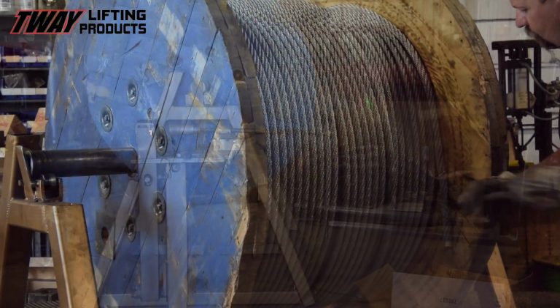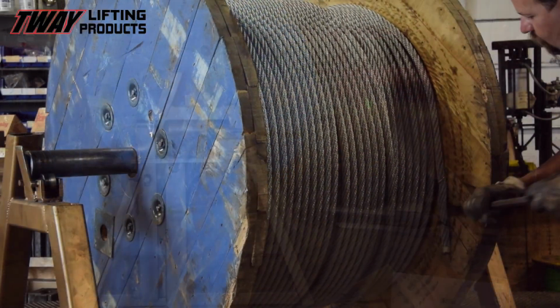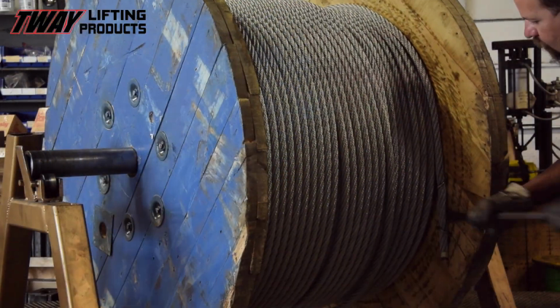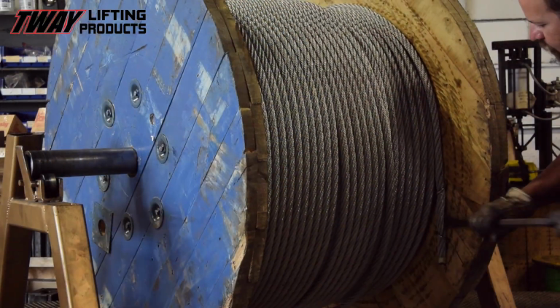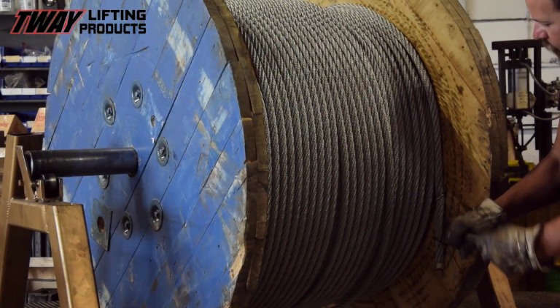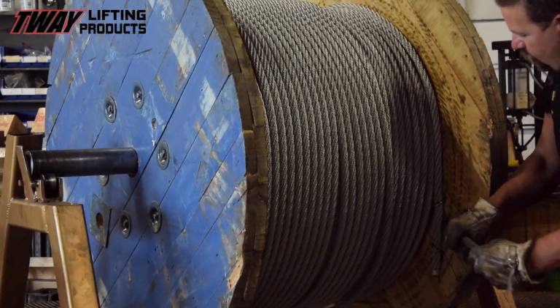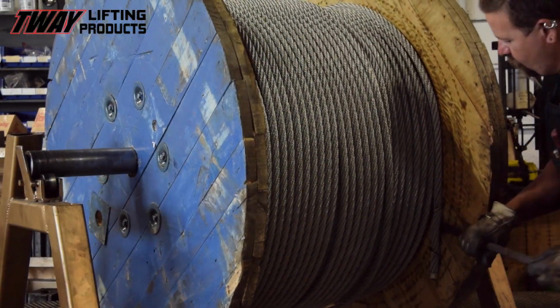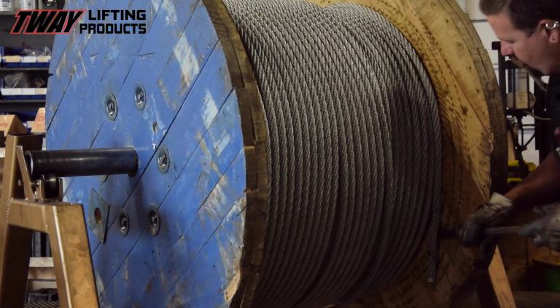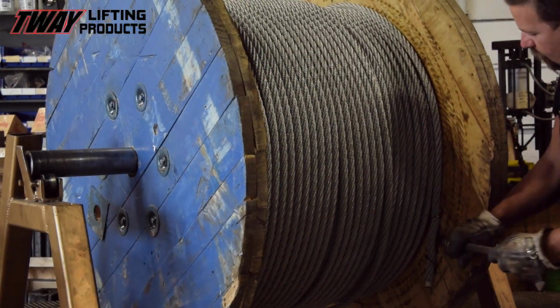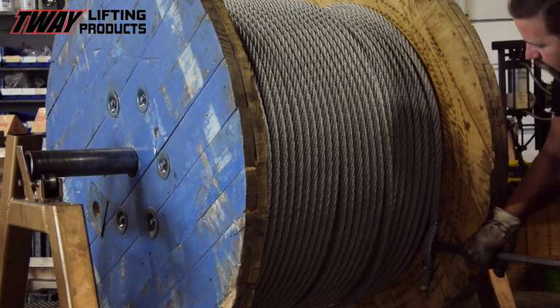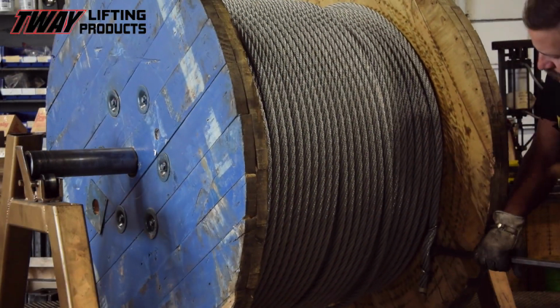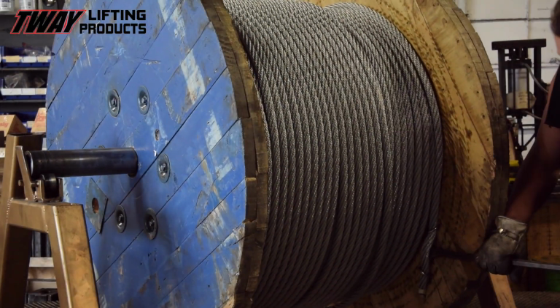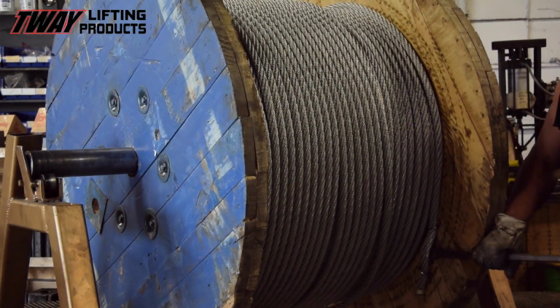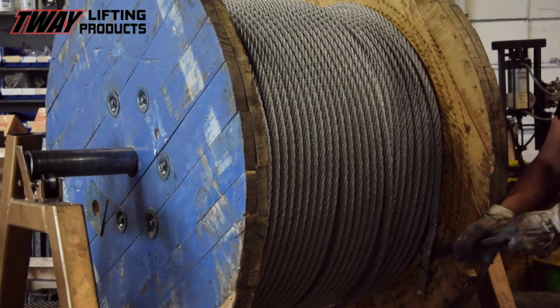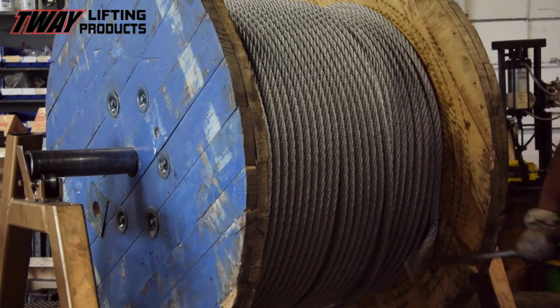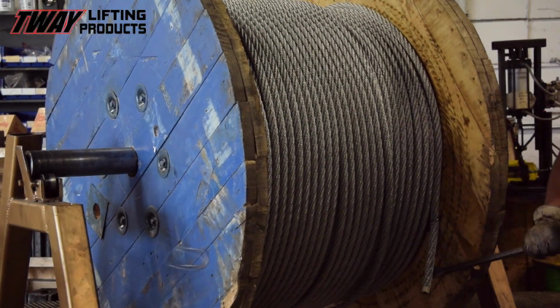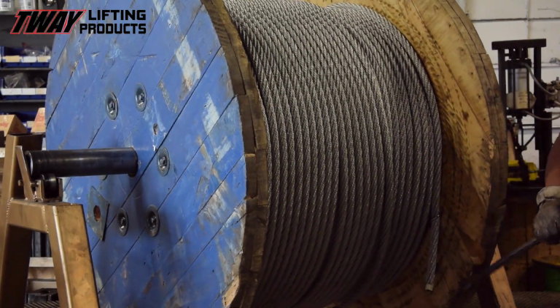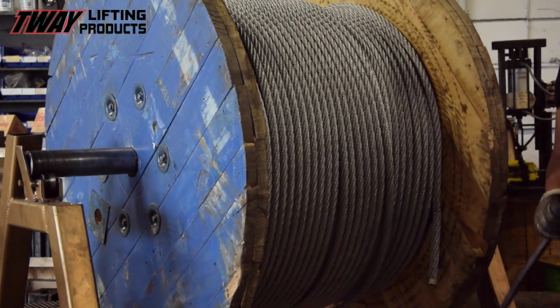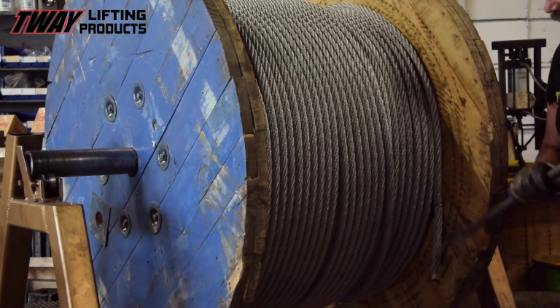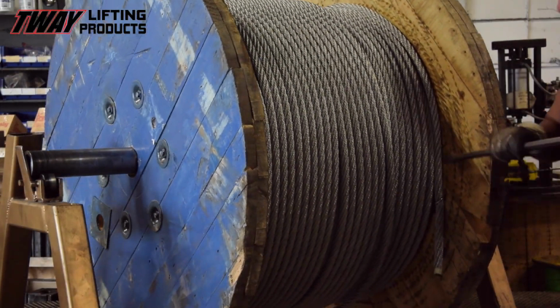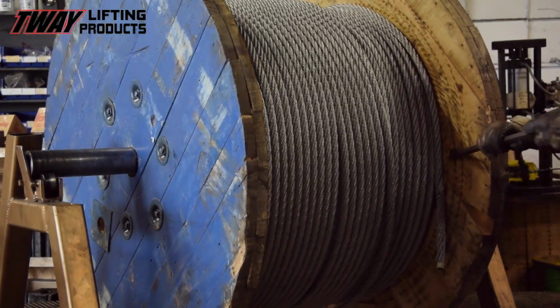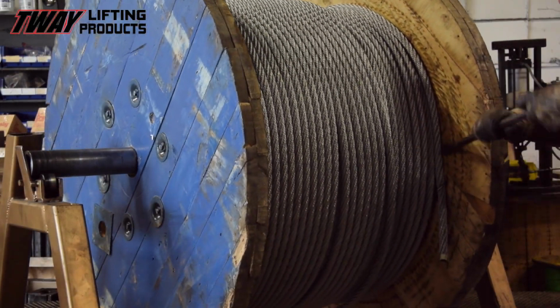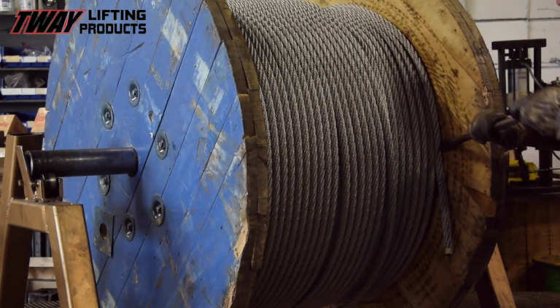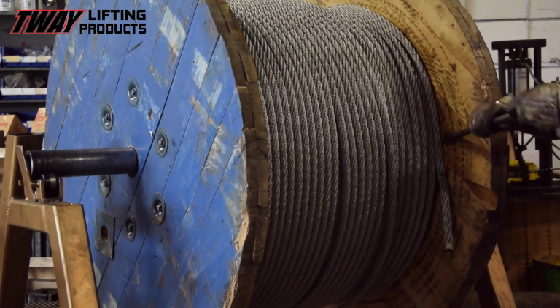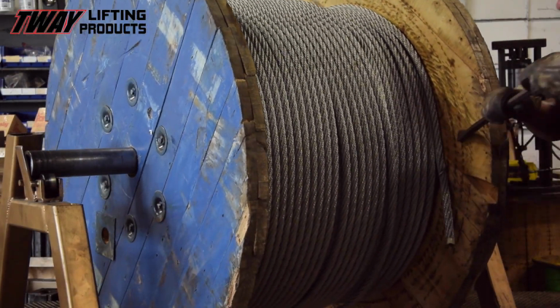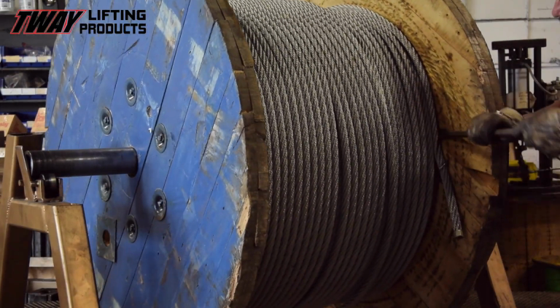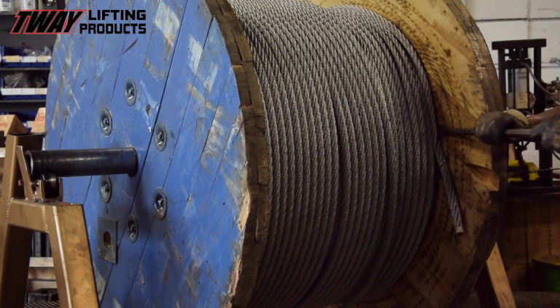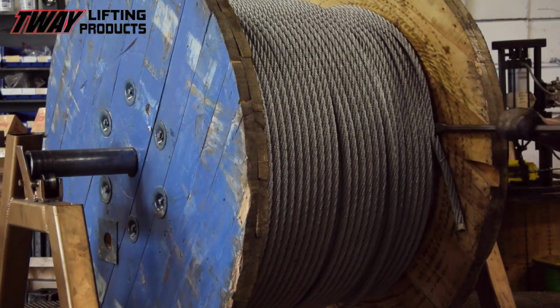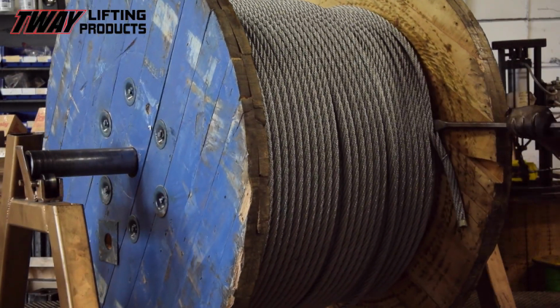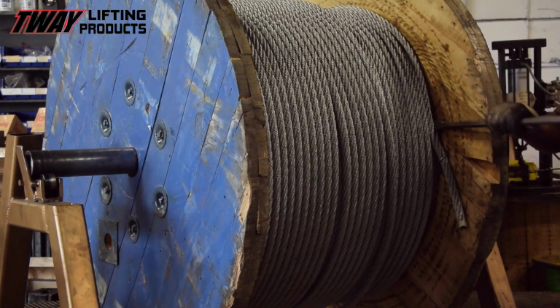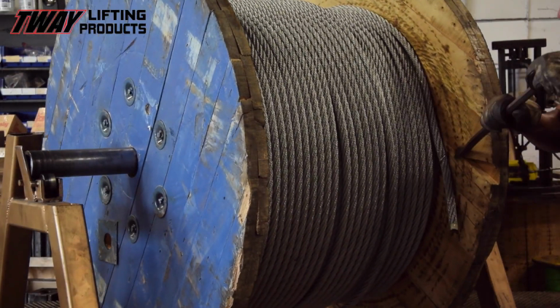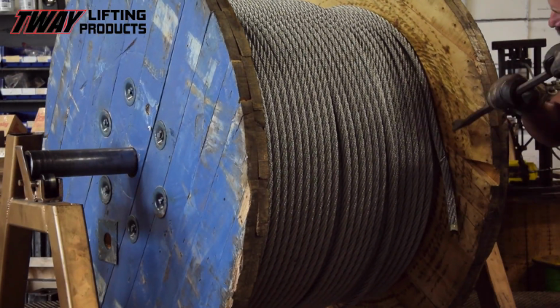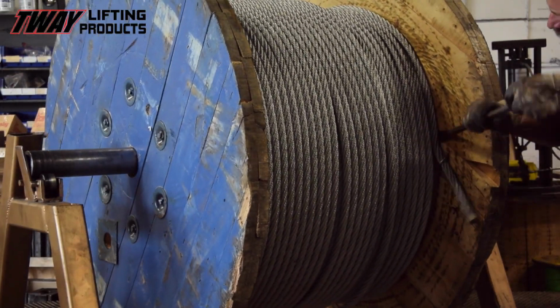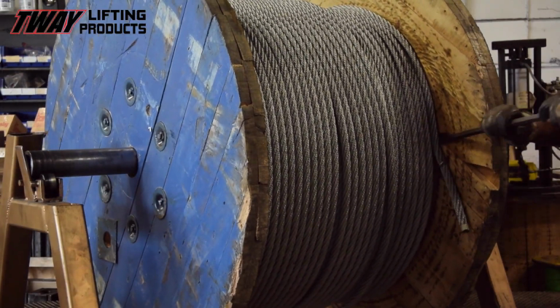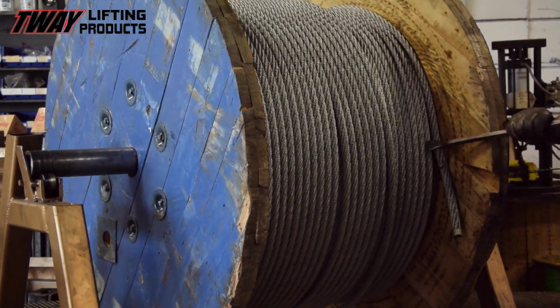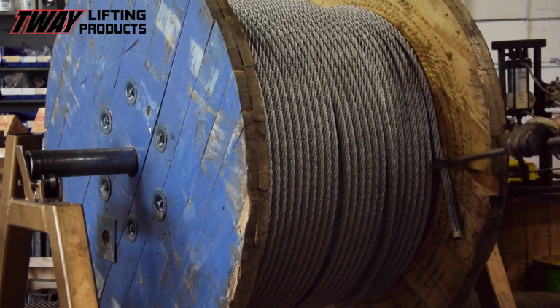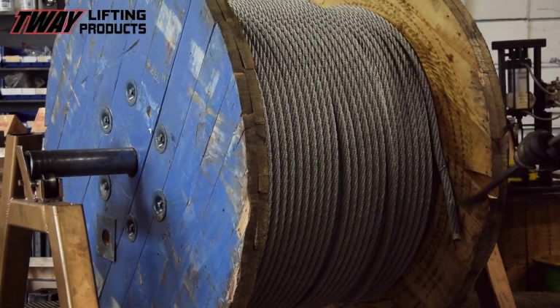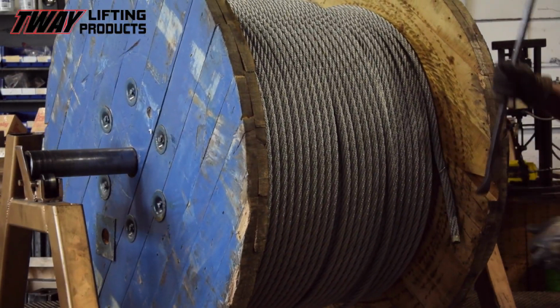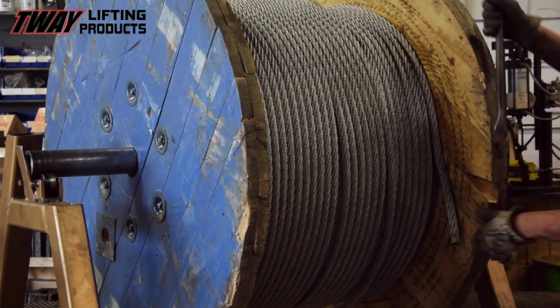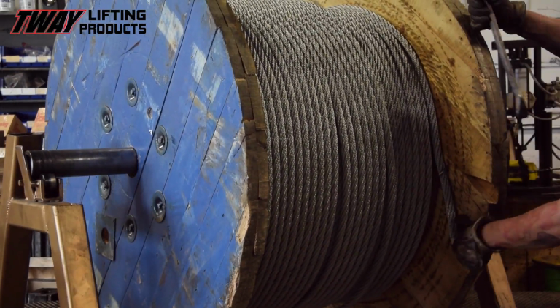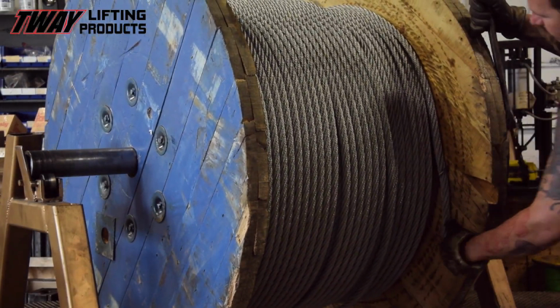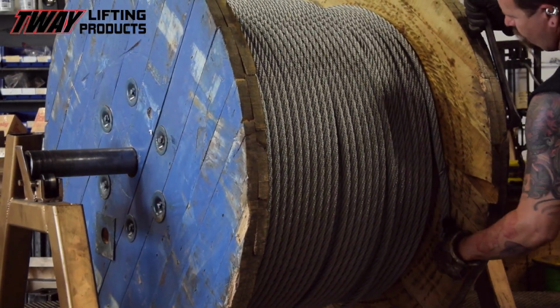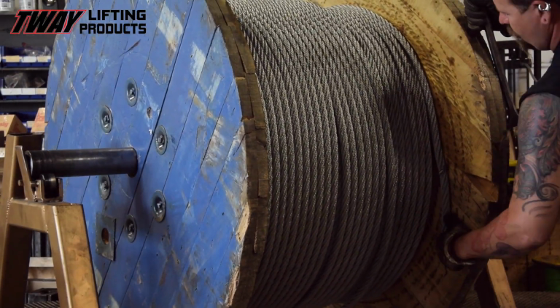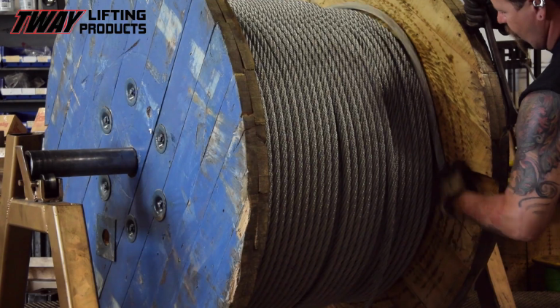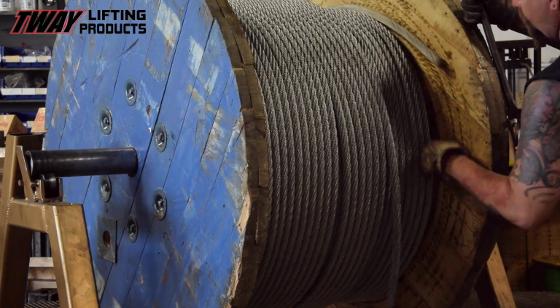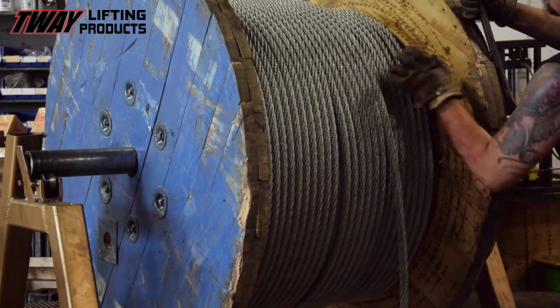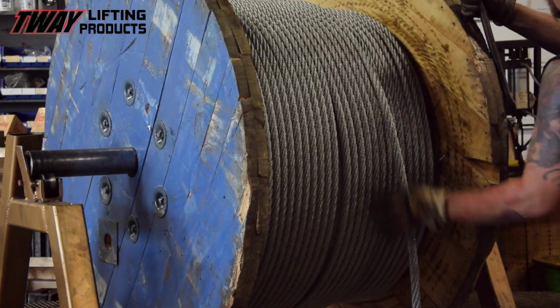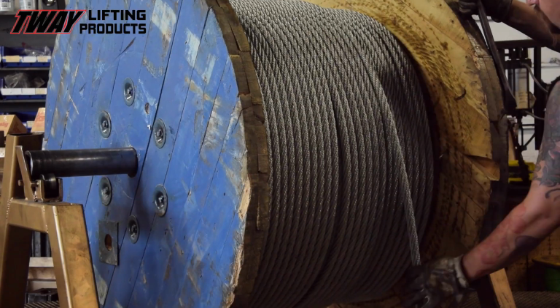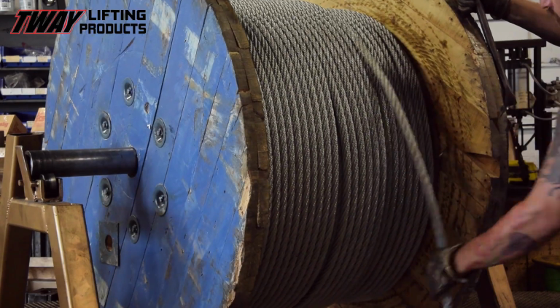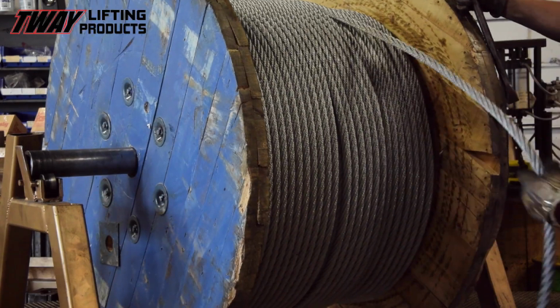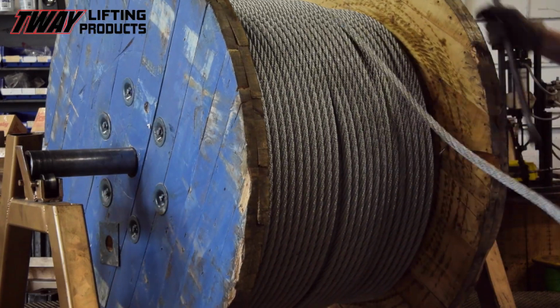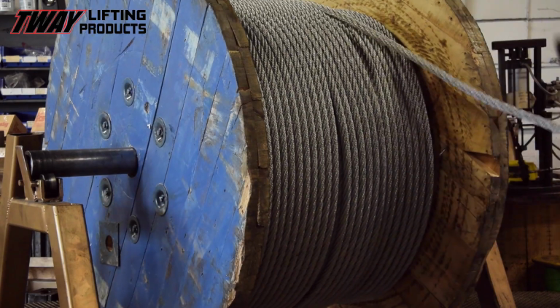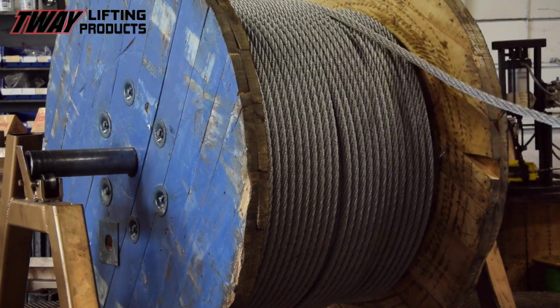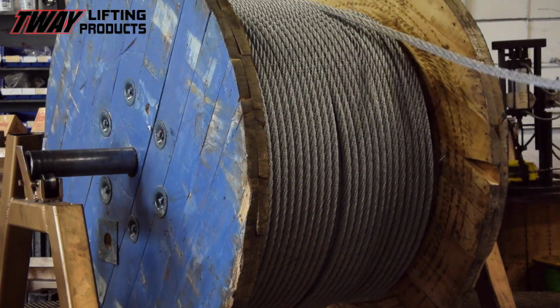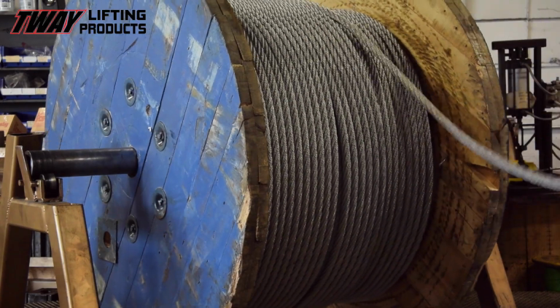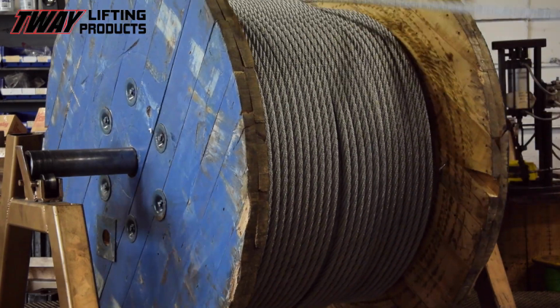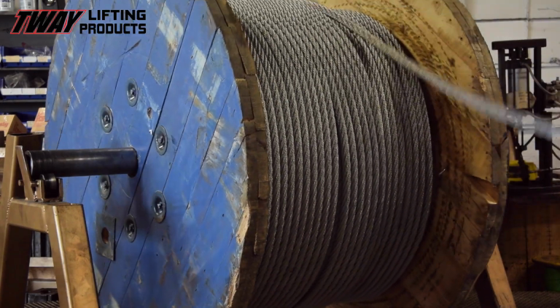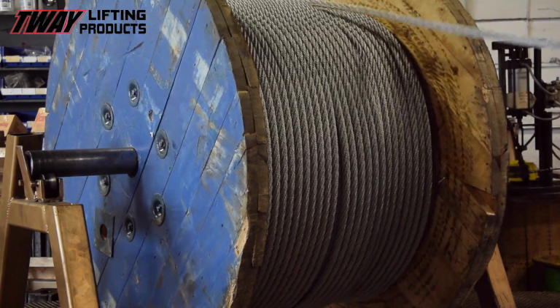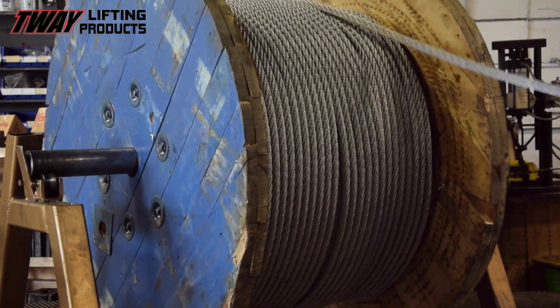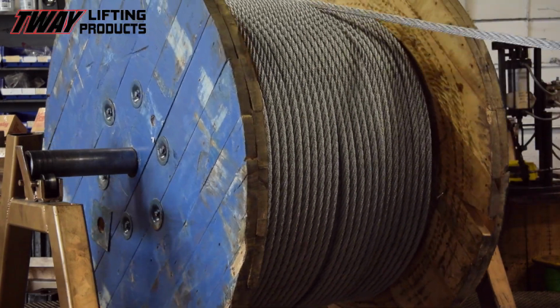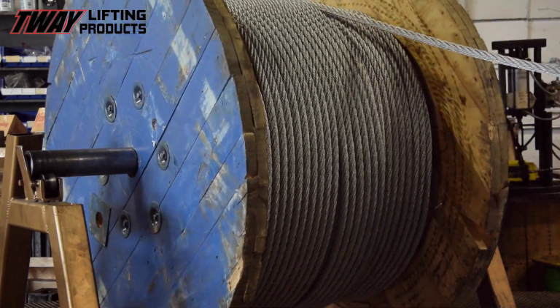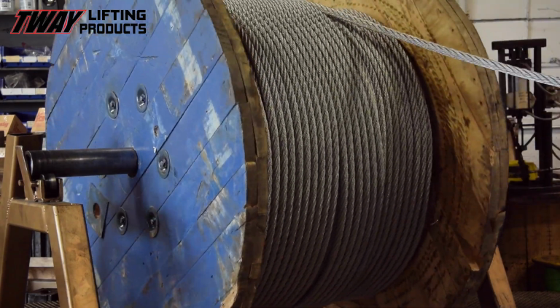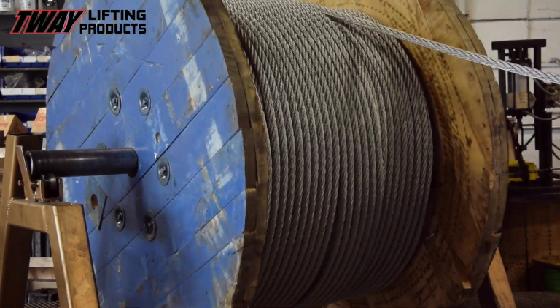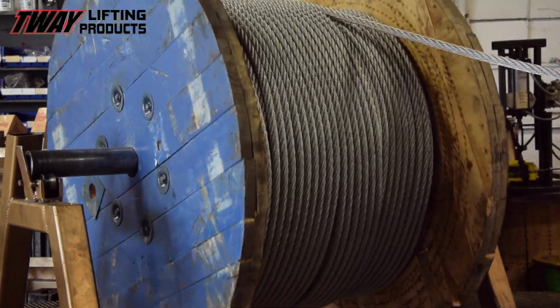First, we begin with the unspooling of the raw materials. For this product, we will use 7/8 inch cable laid wire rope.